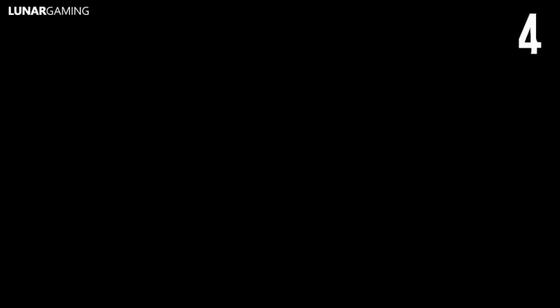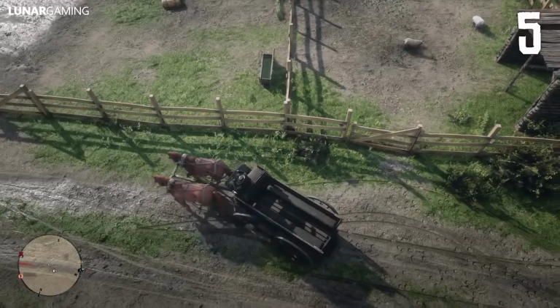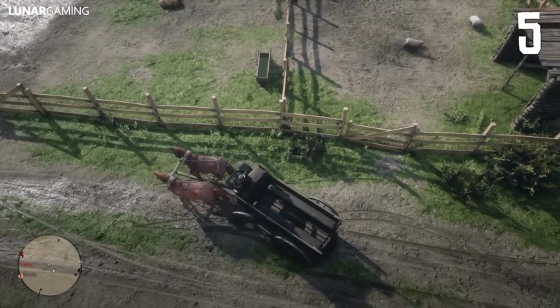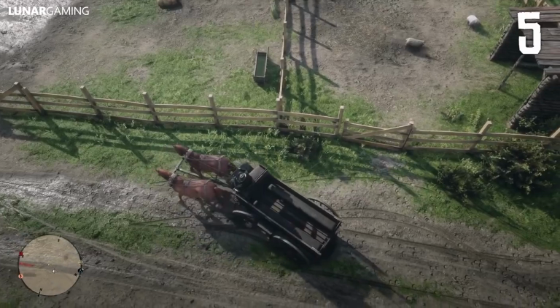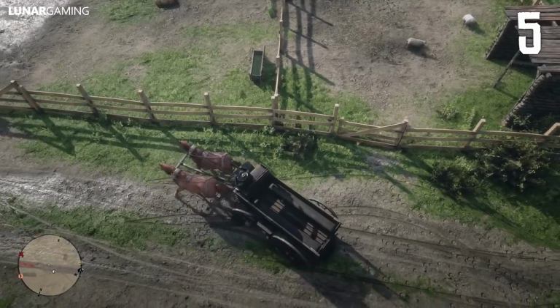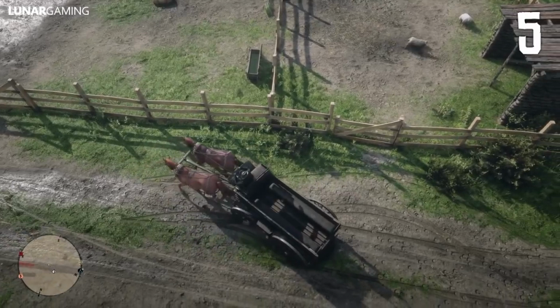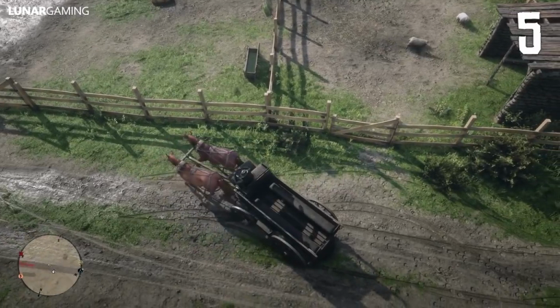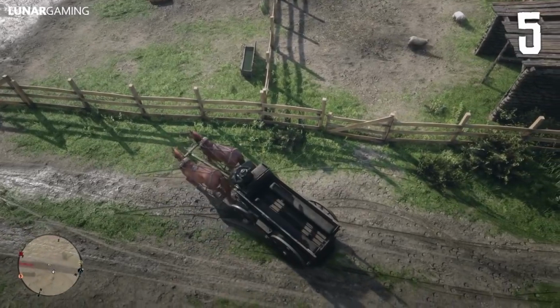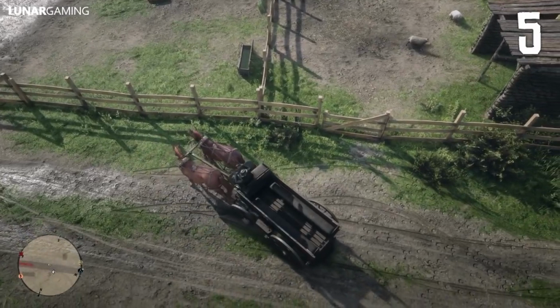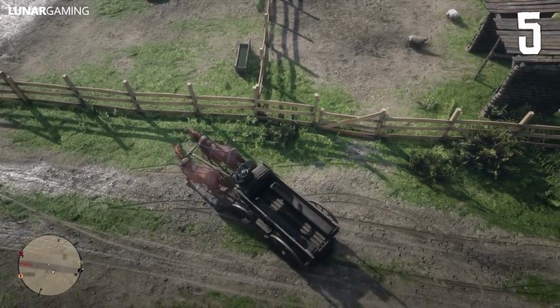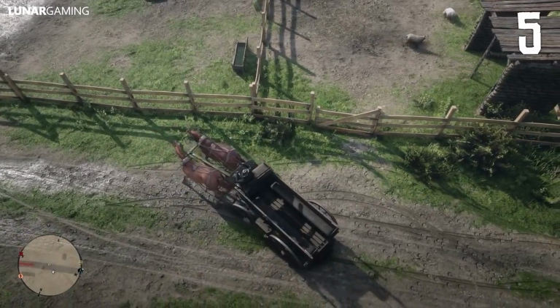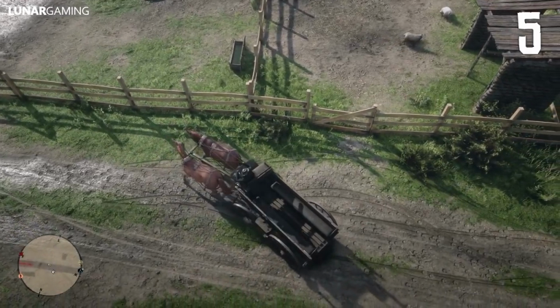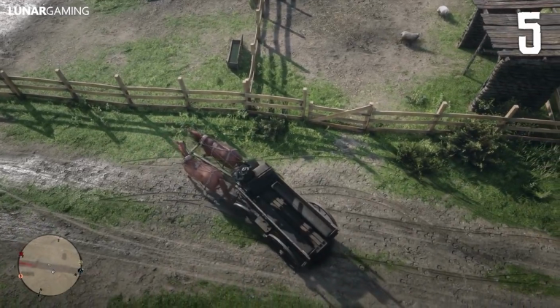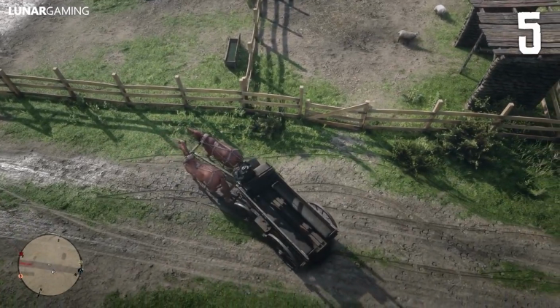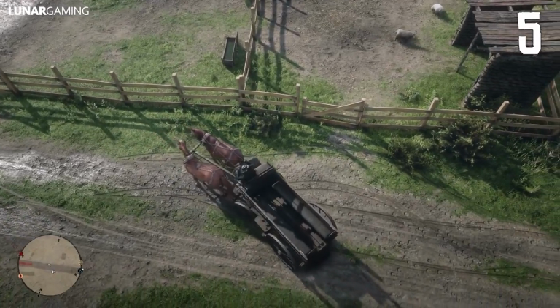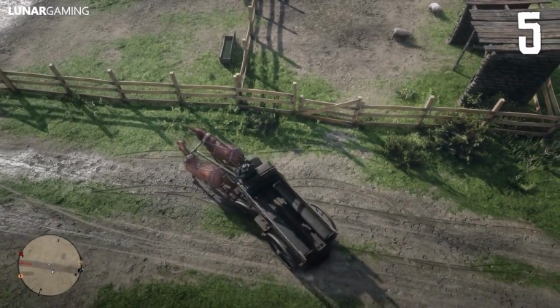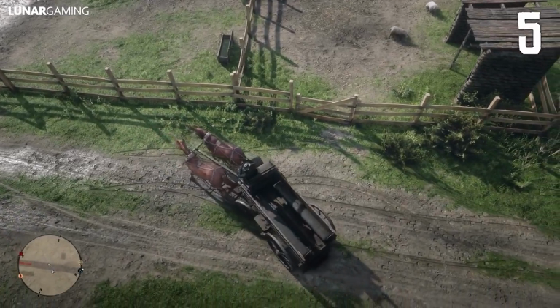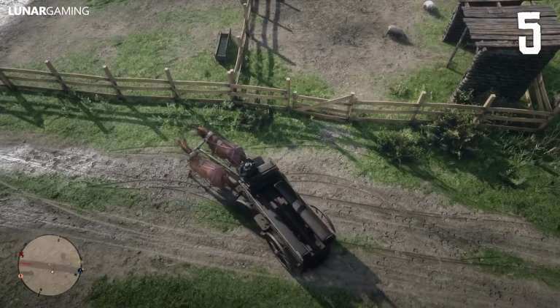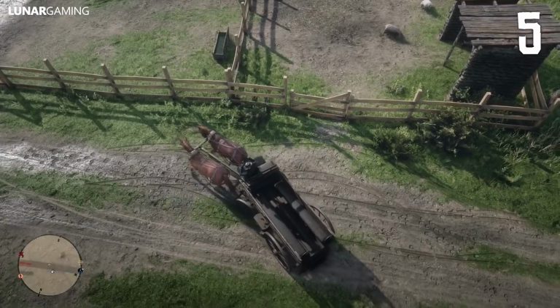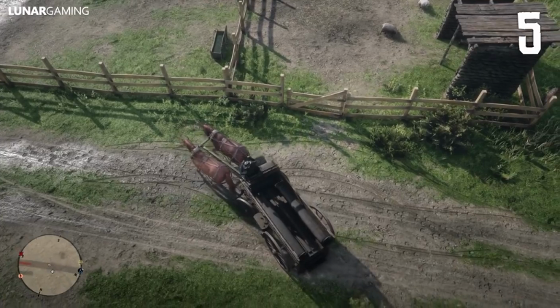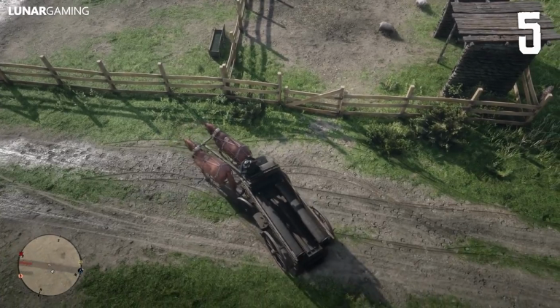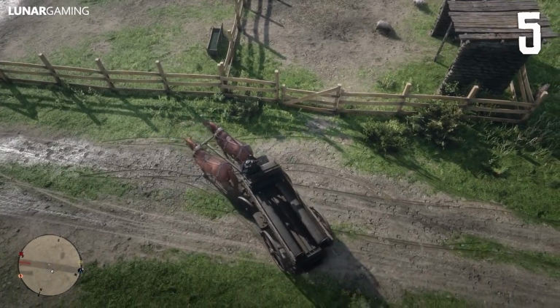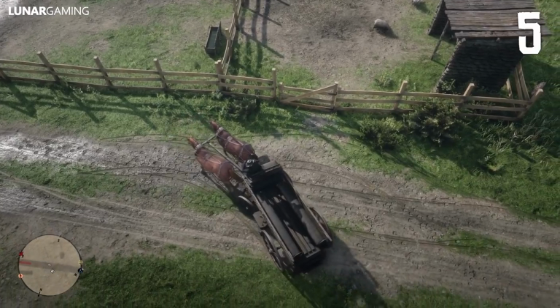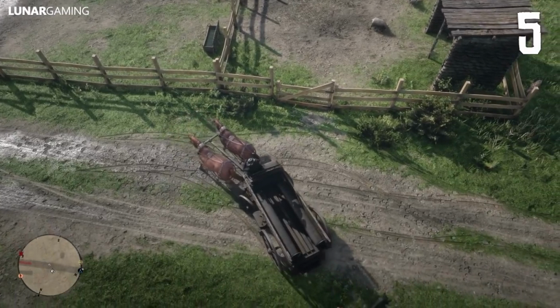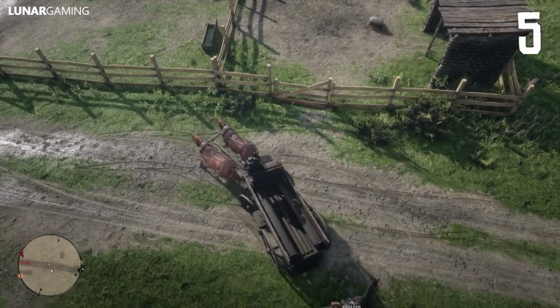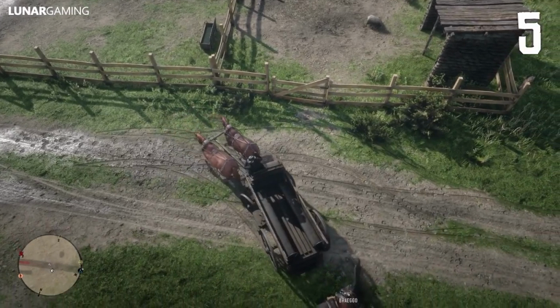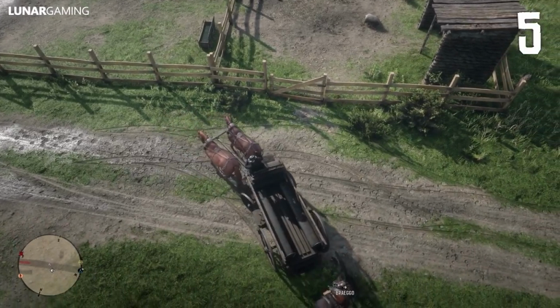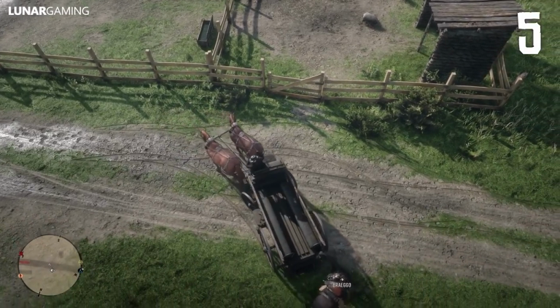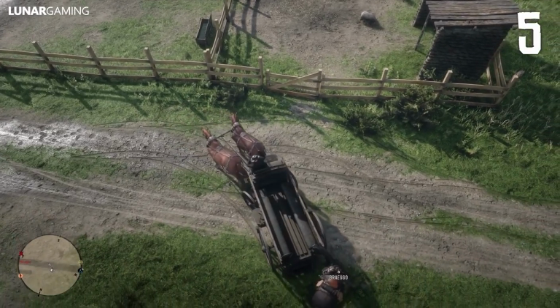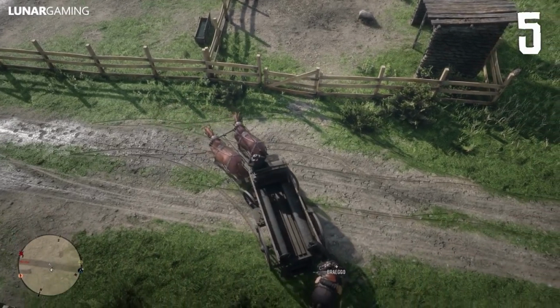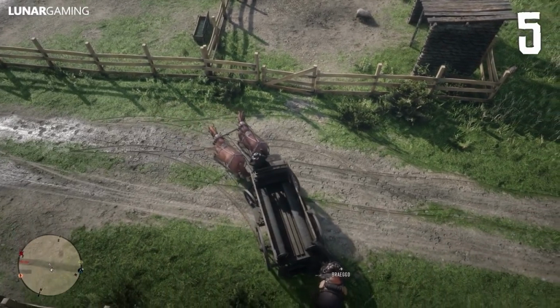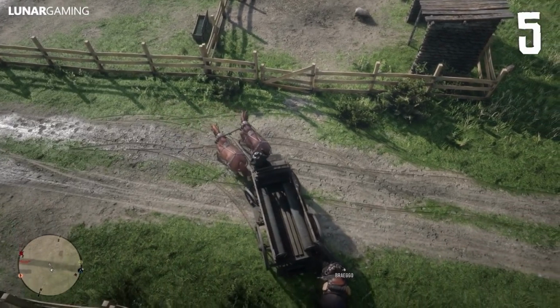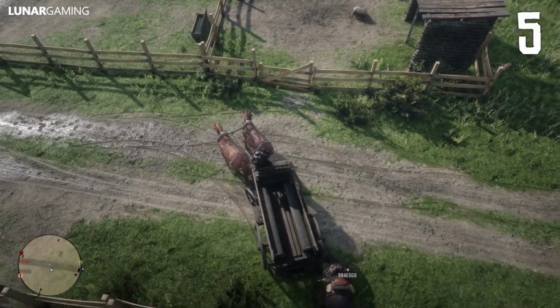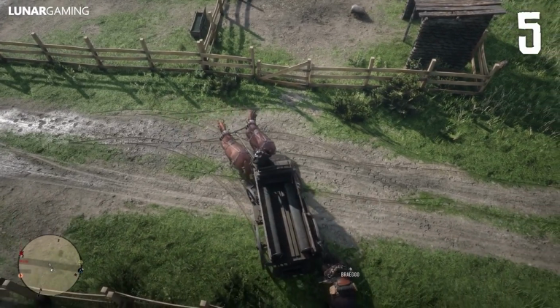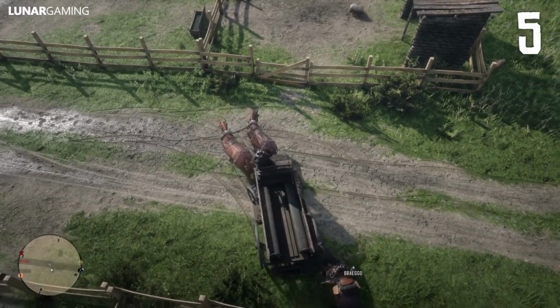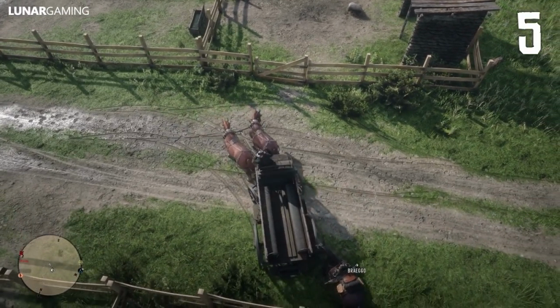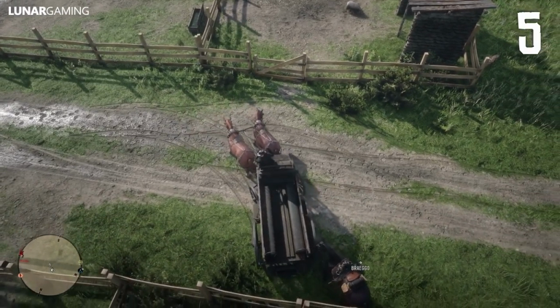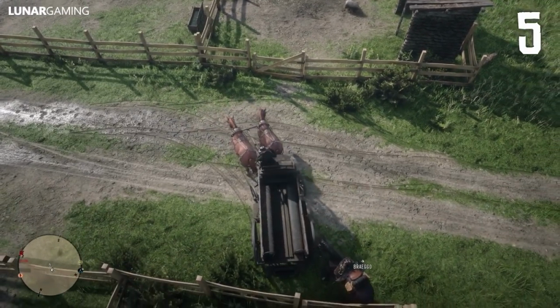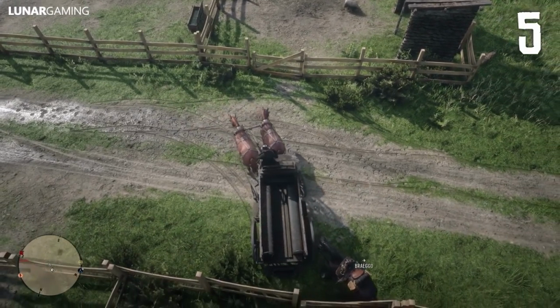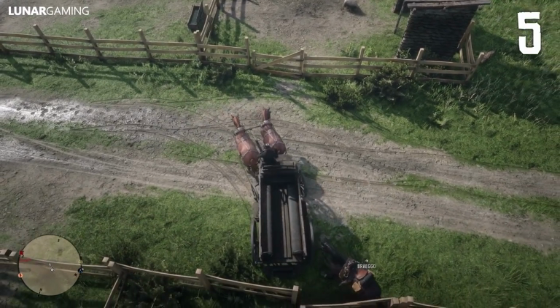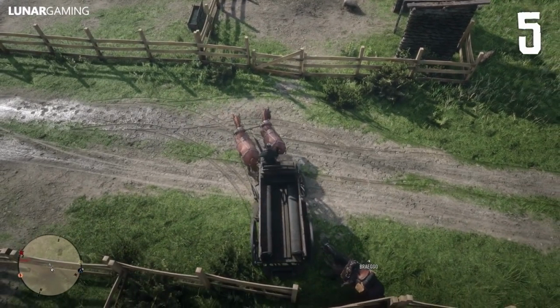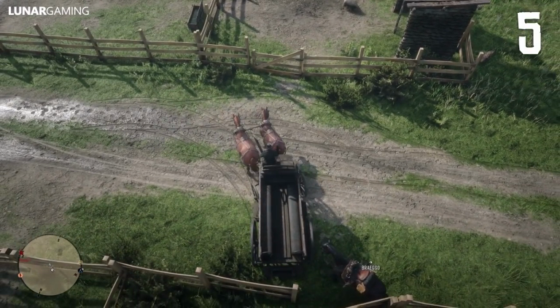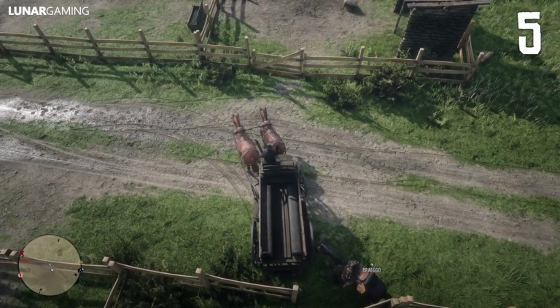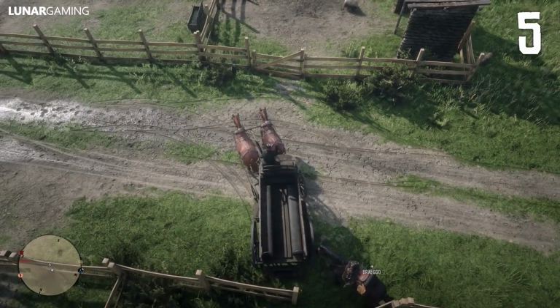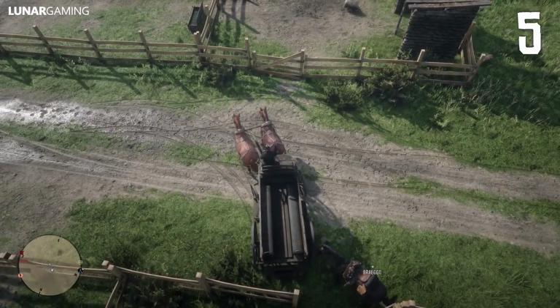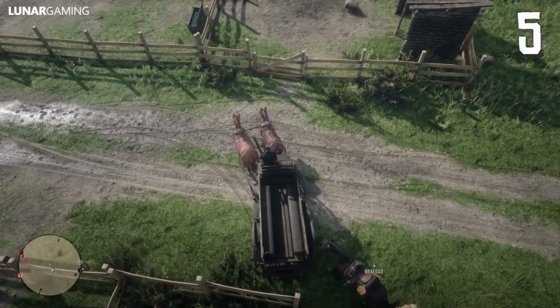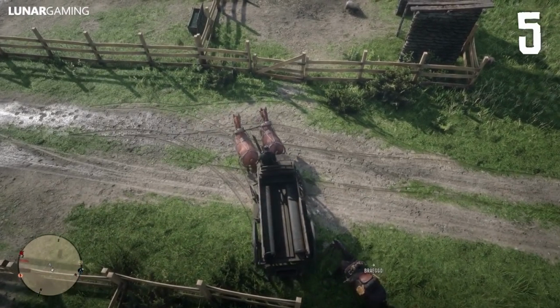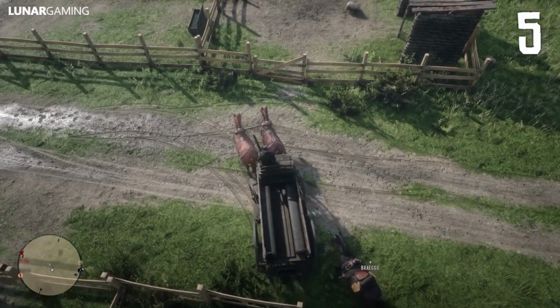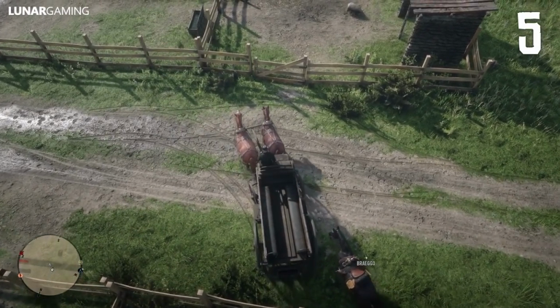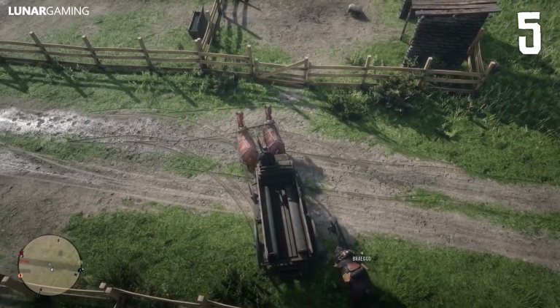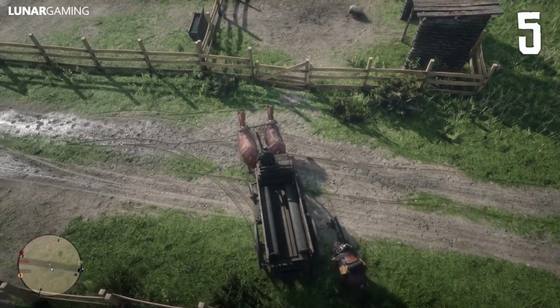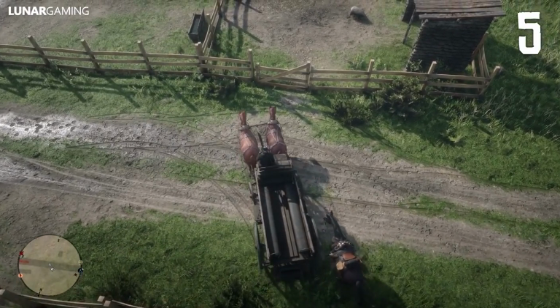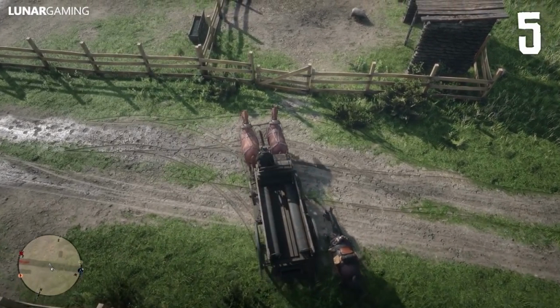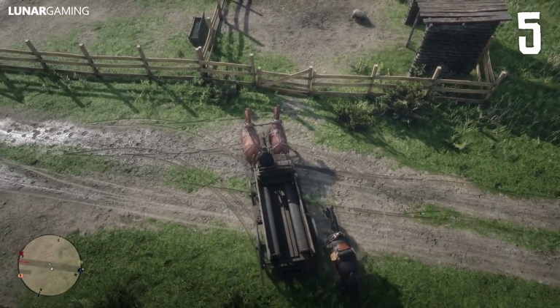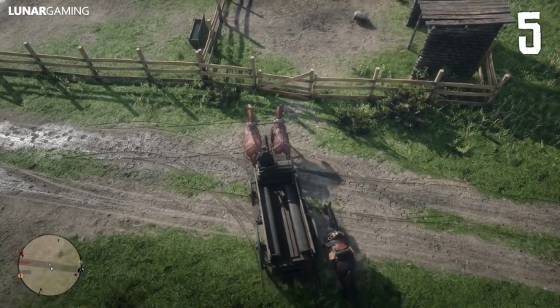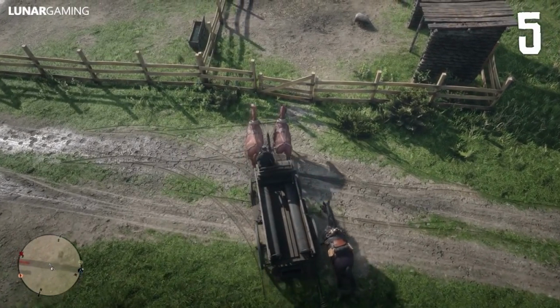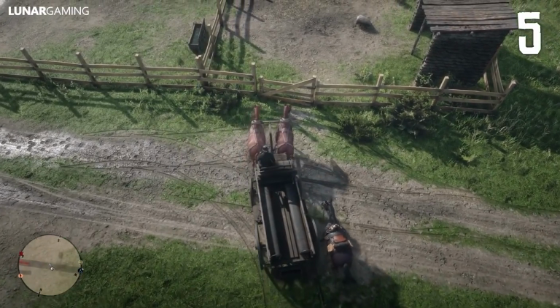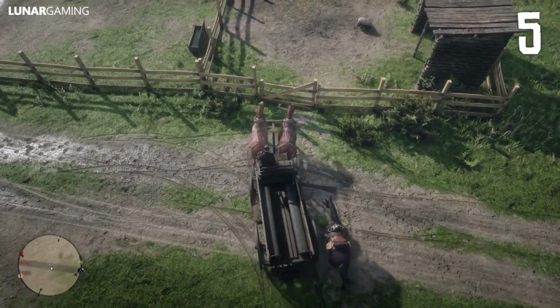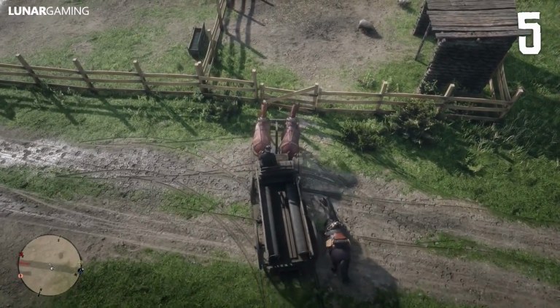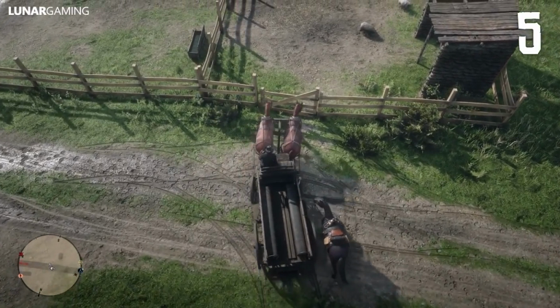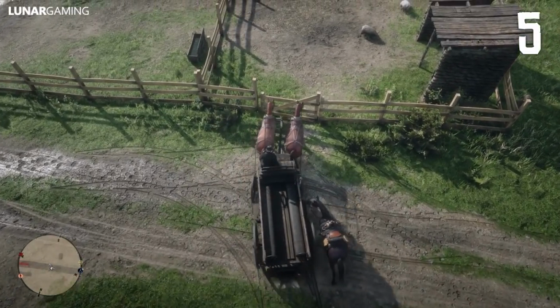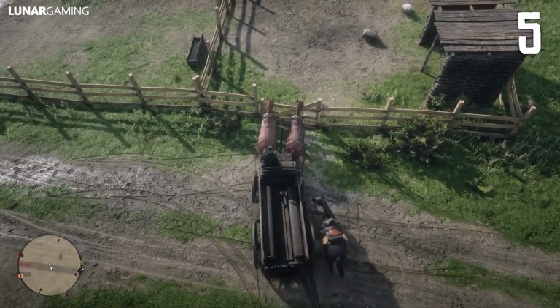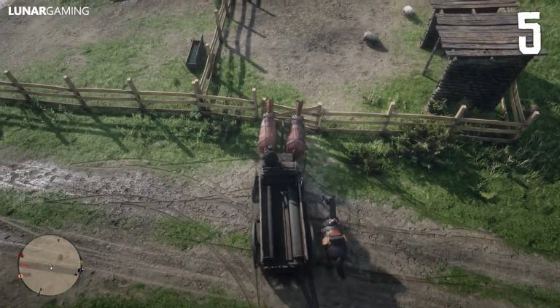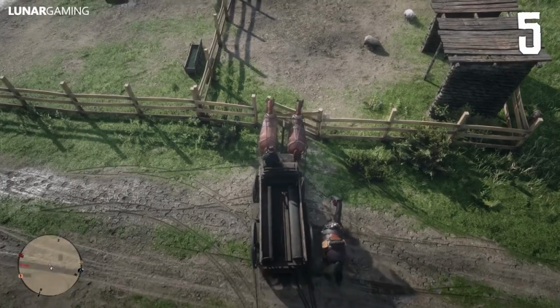You can reverse wagons and horses by pressing and holding R1 or RB. It can allow you to make far more precise manoeuvres with the wagon.